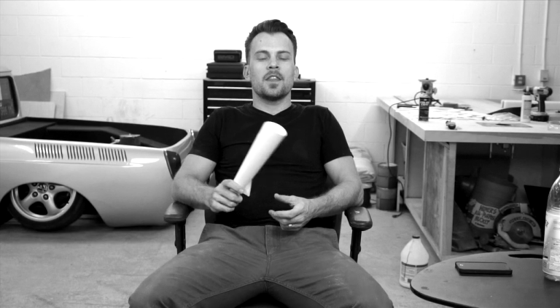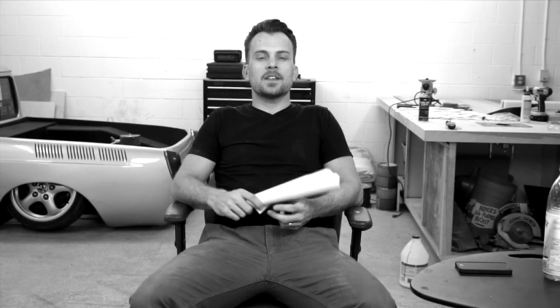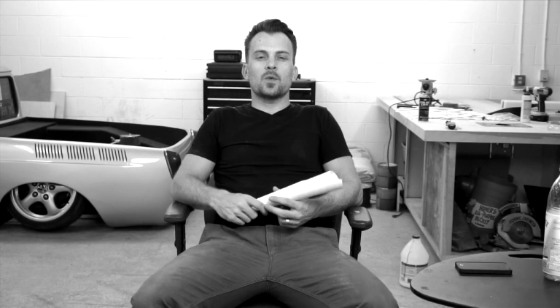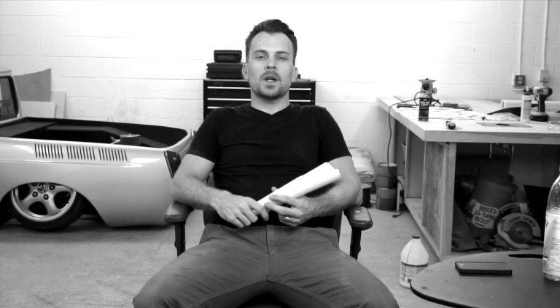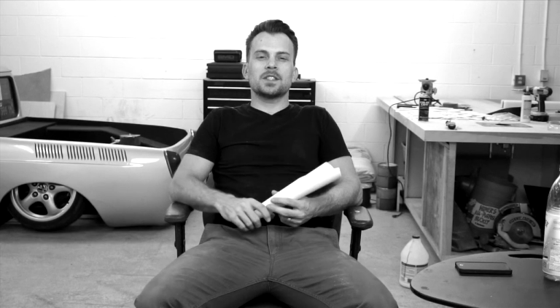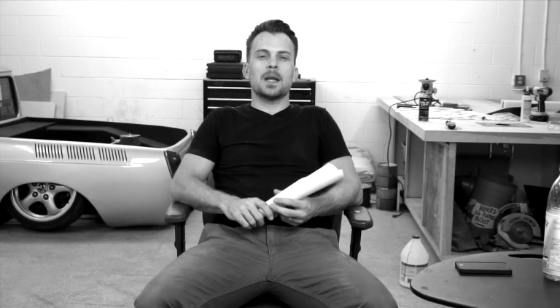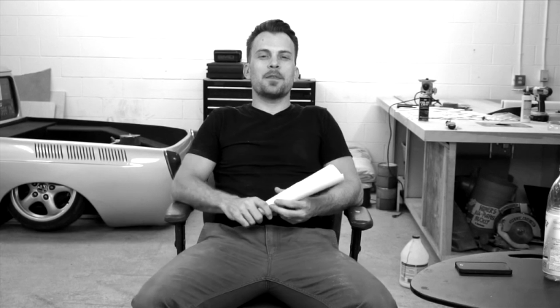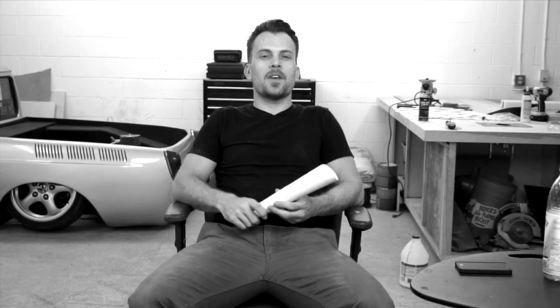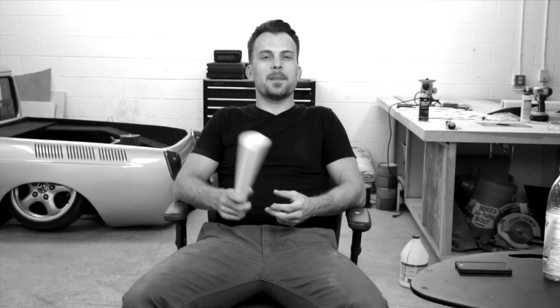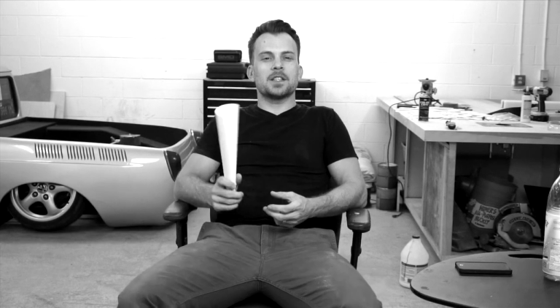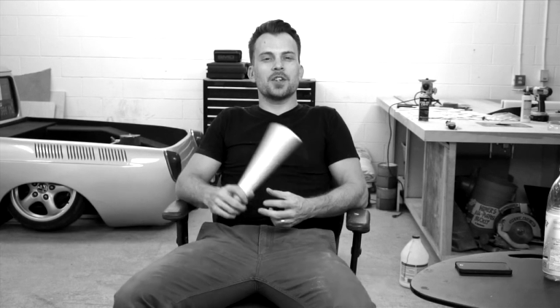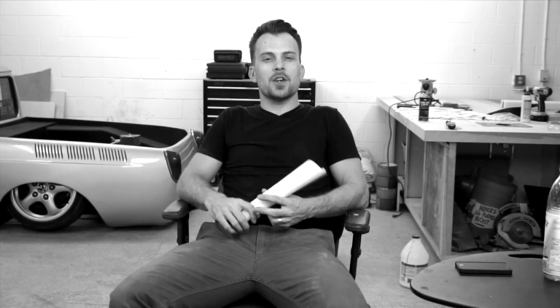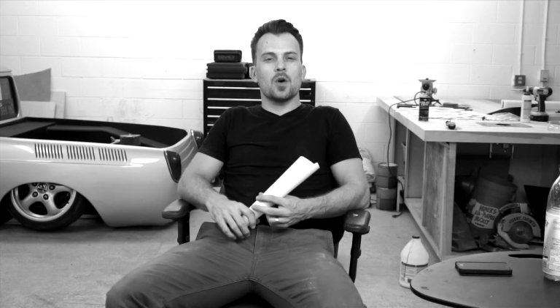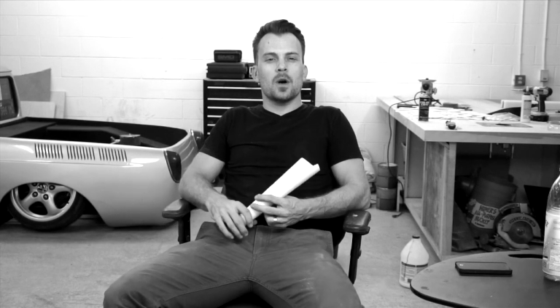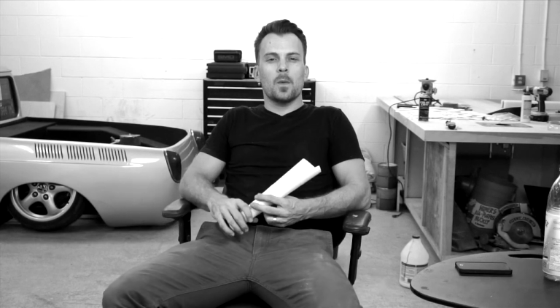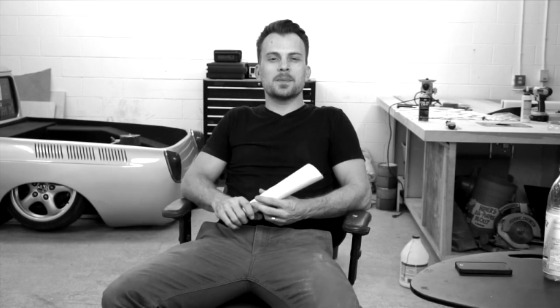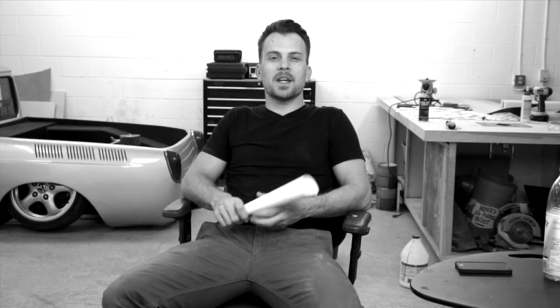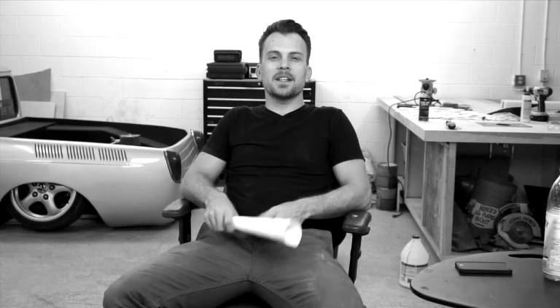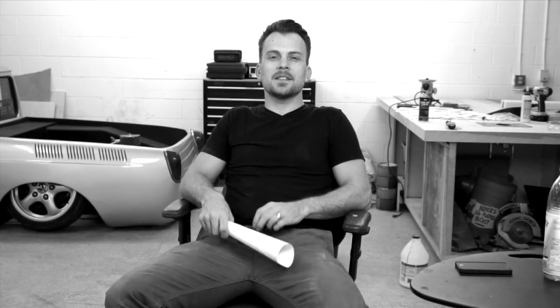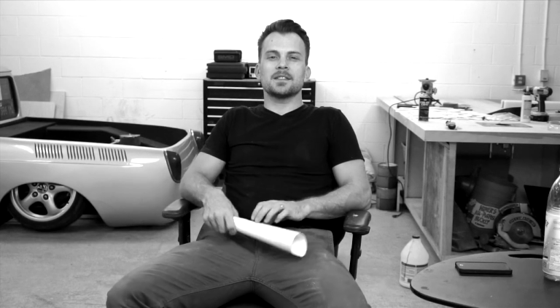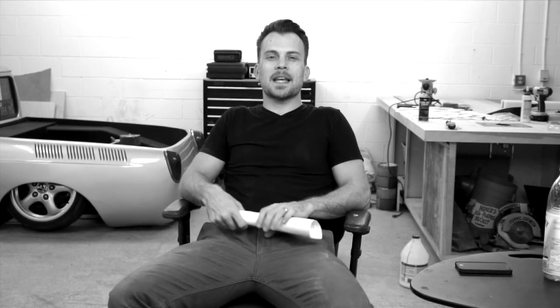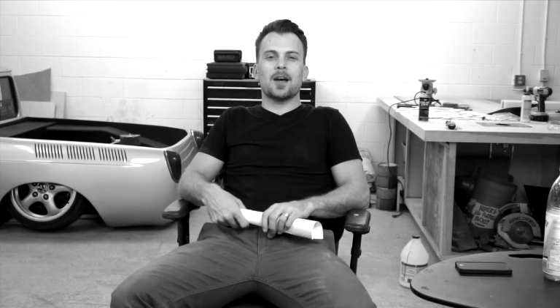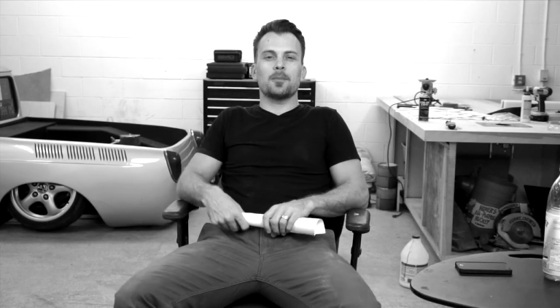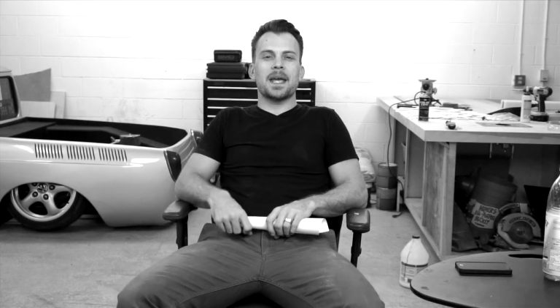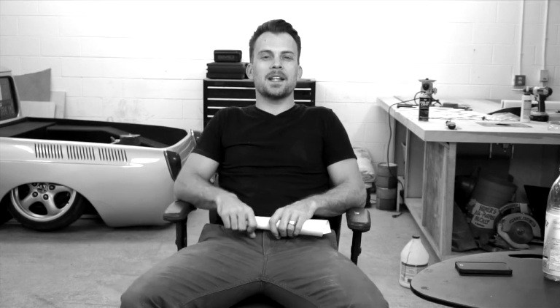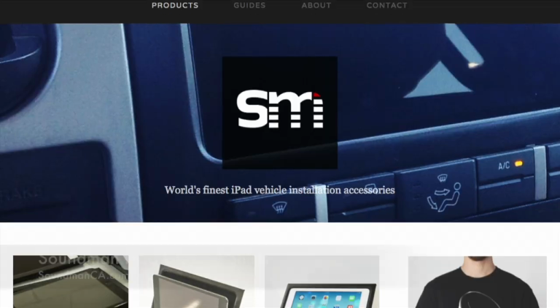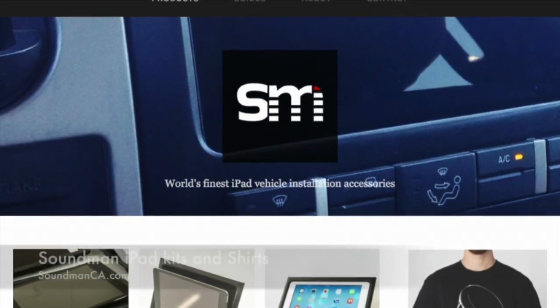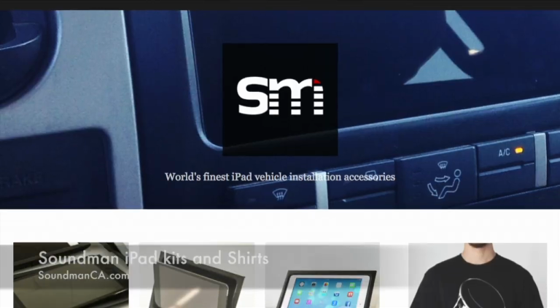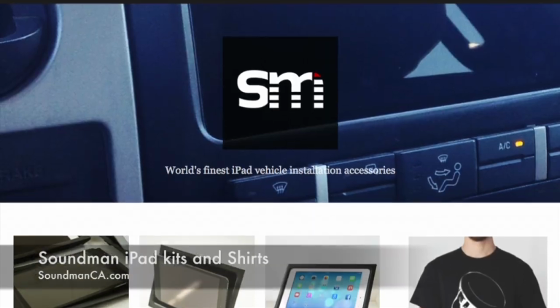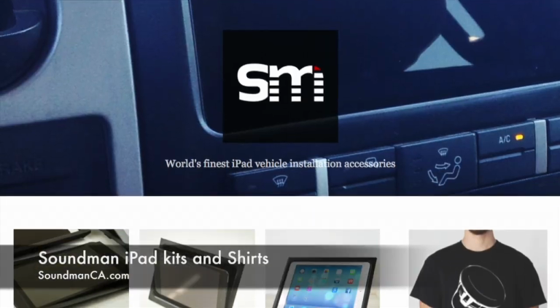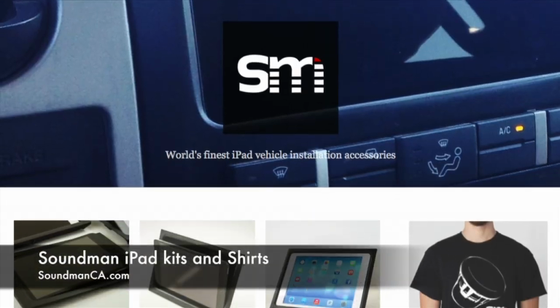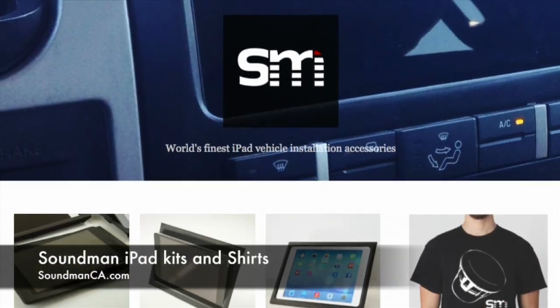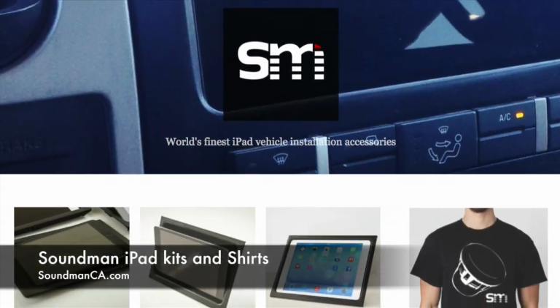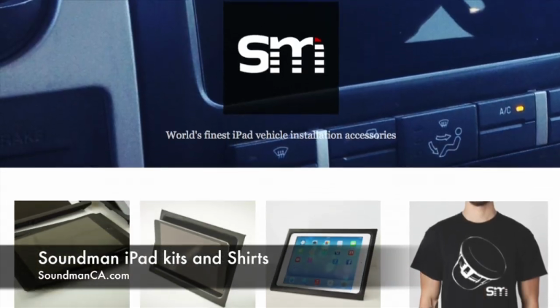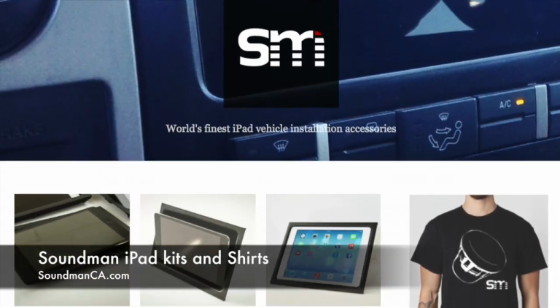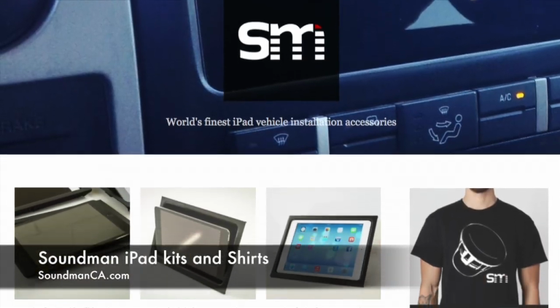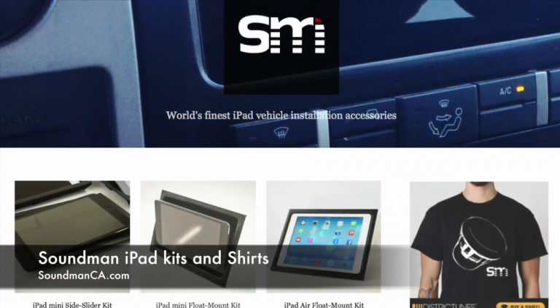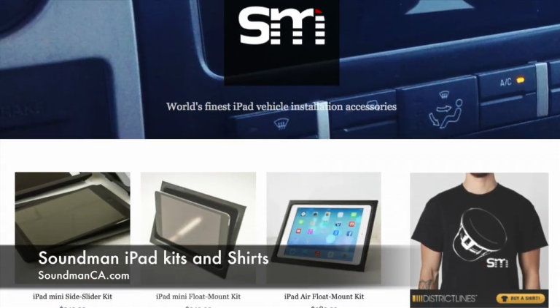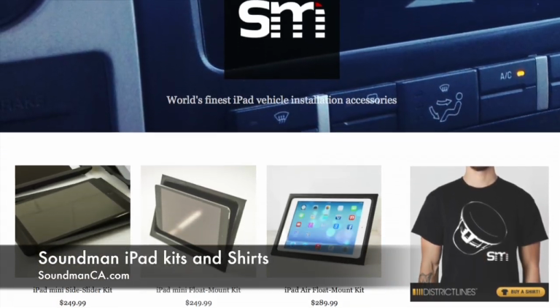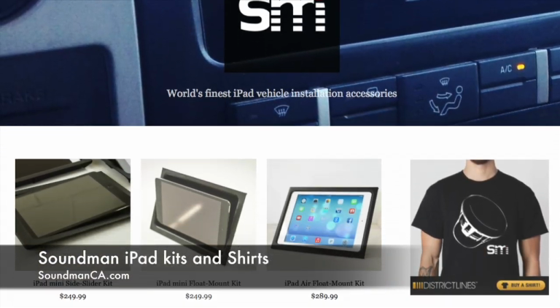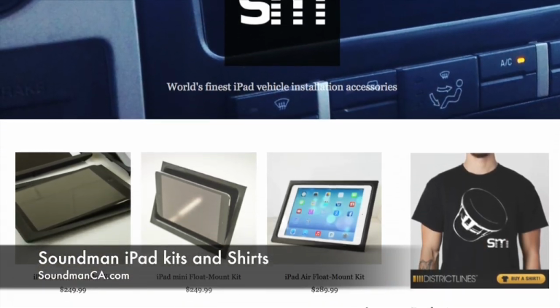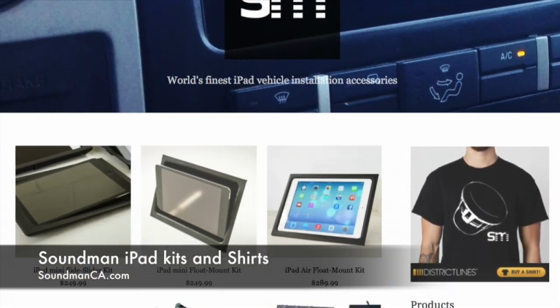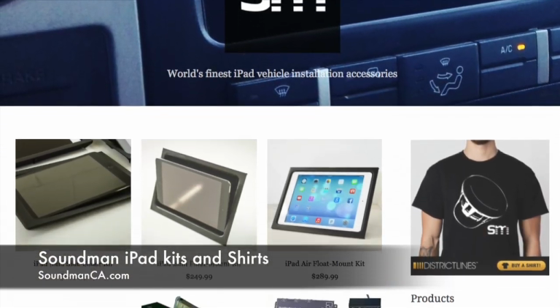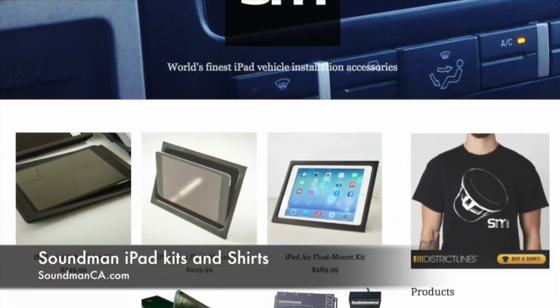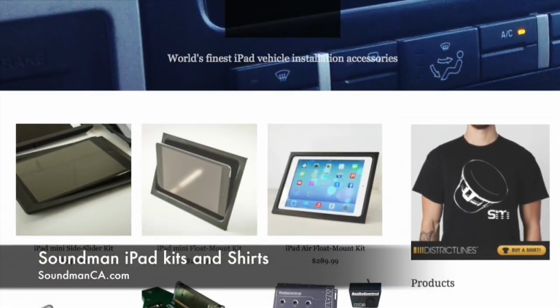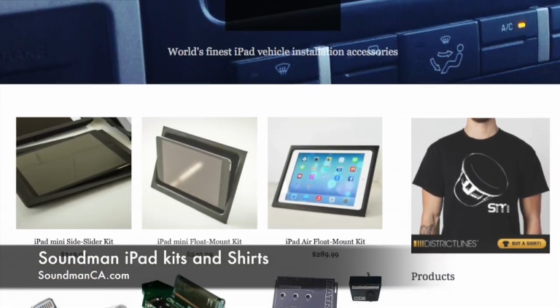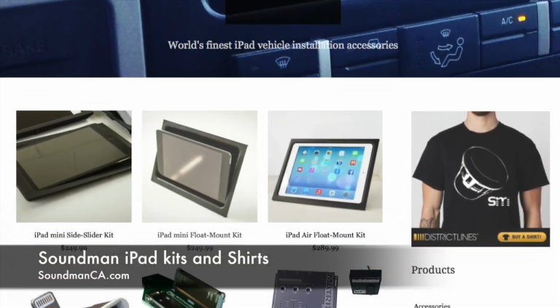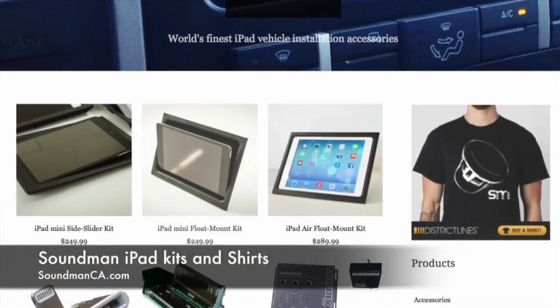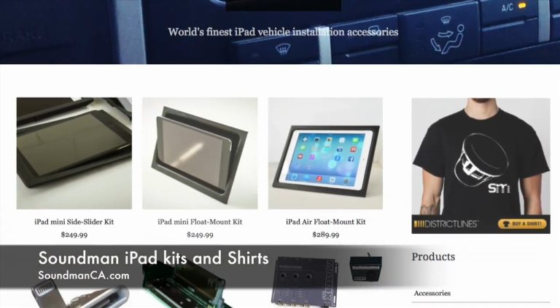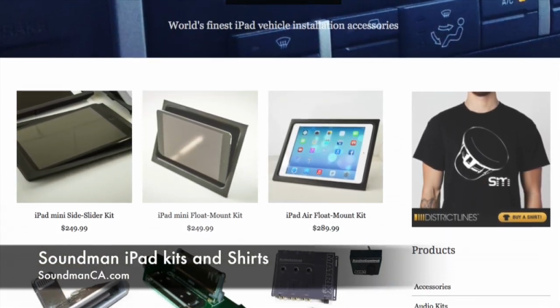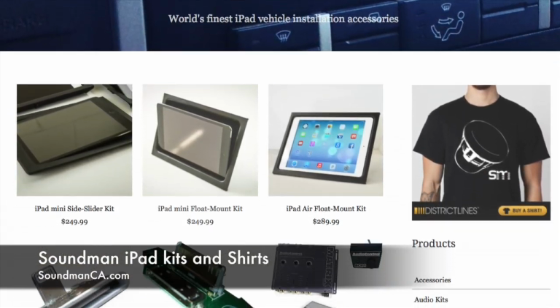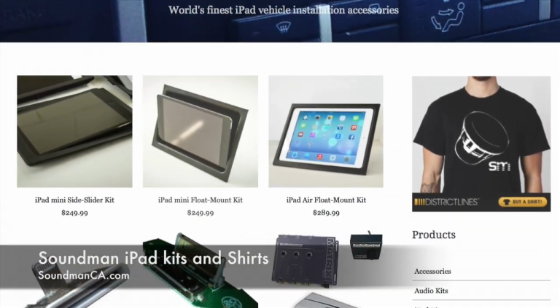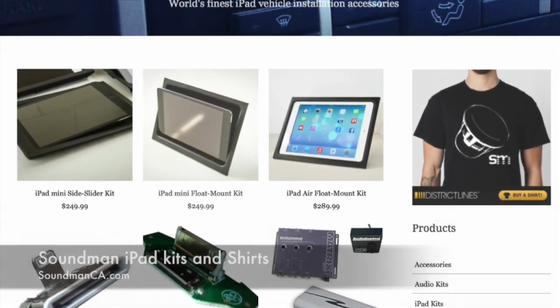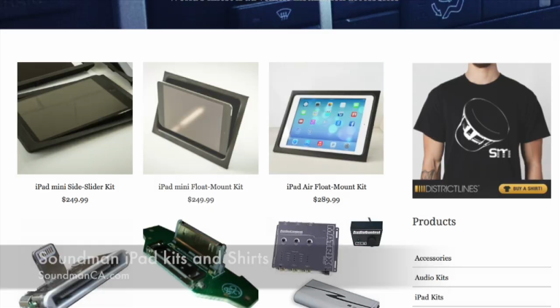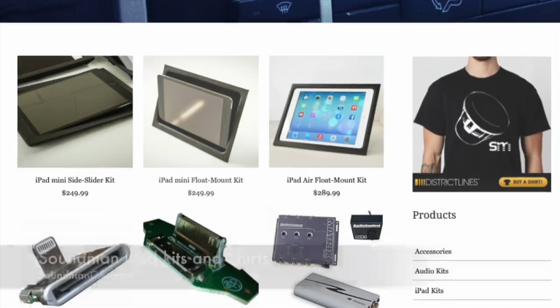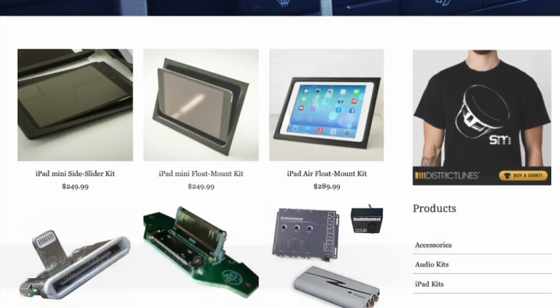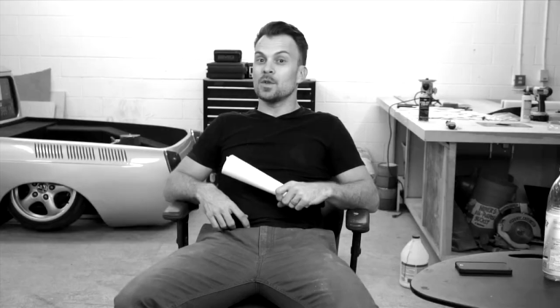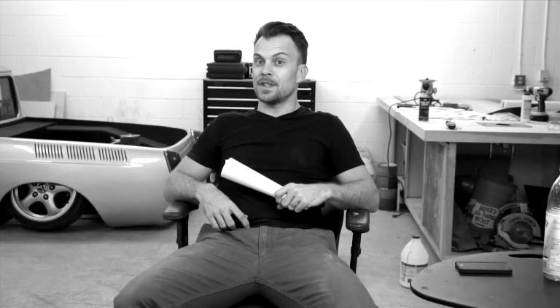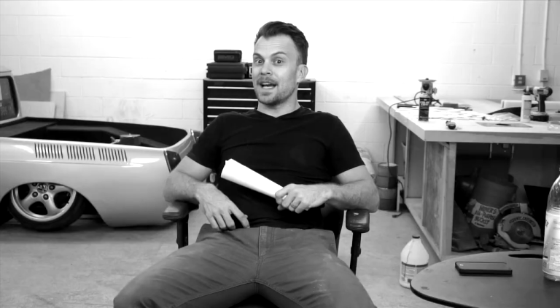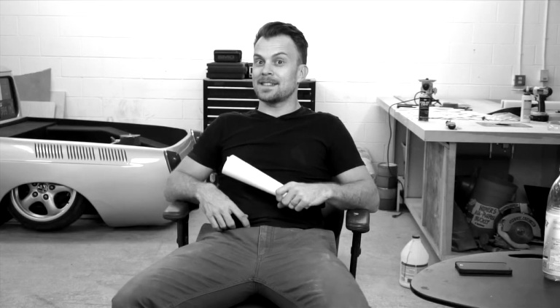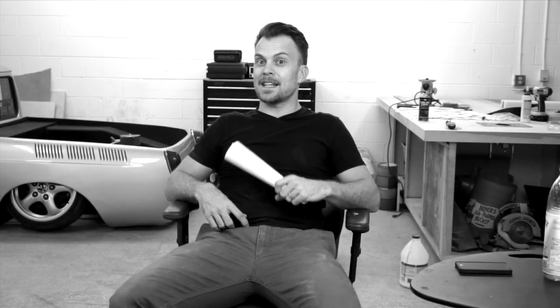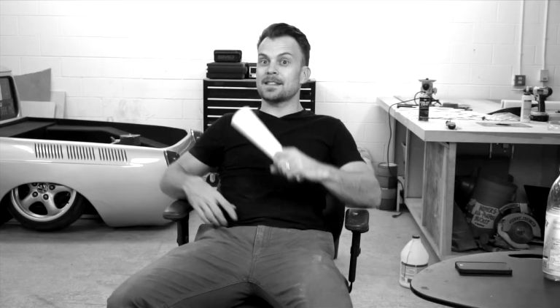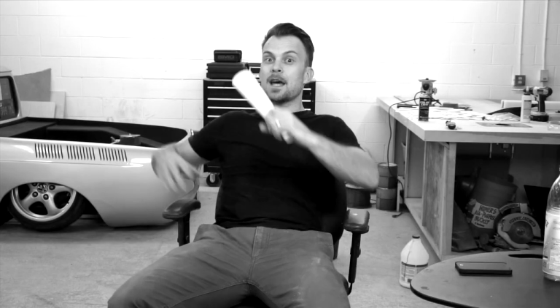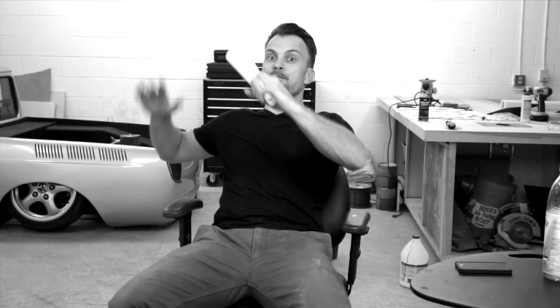Thanks for watching Amplified. Make sure you go to our website soundmanca.com and get your iPad kits. We'll see you guys next time.